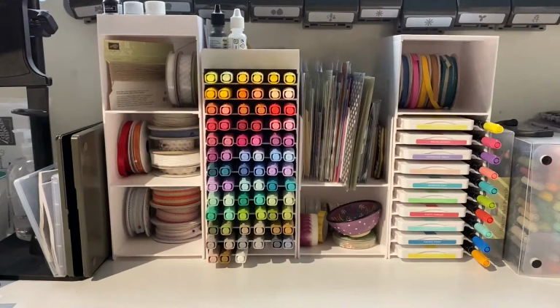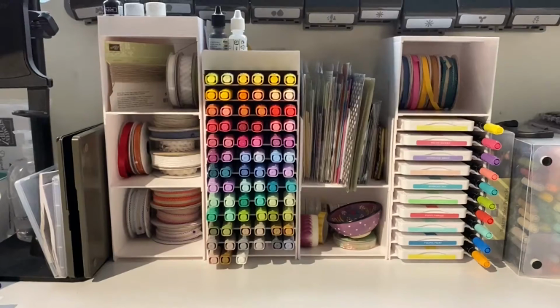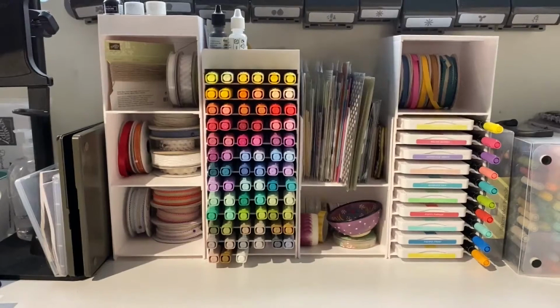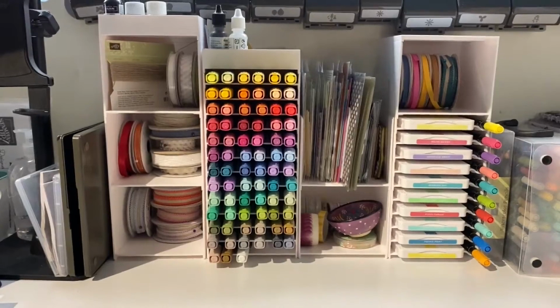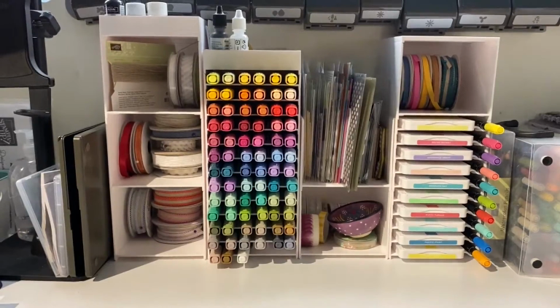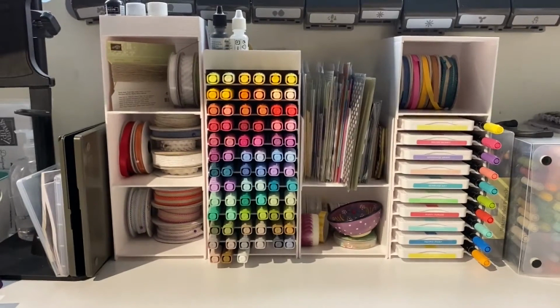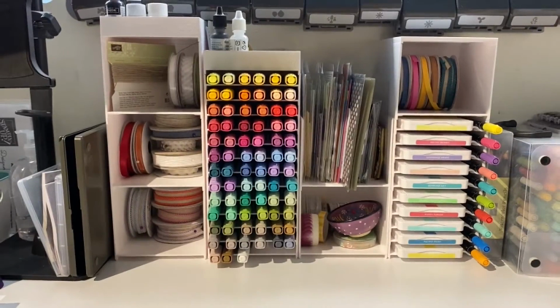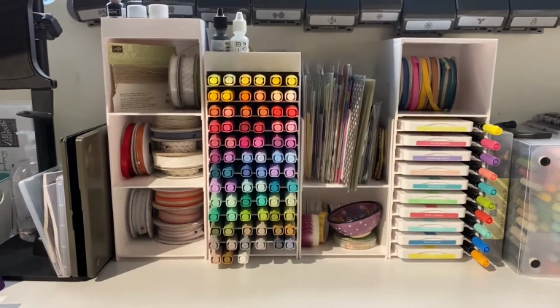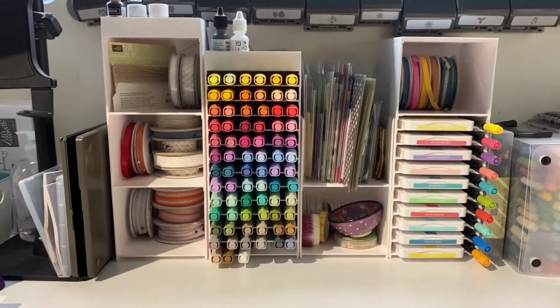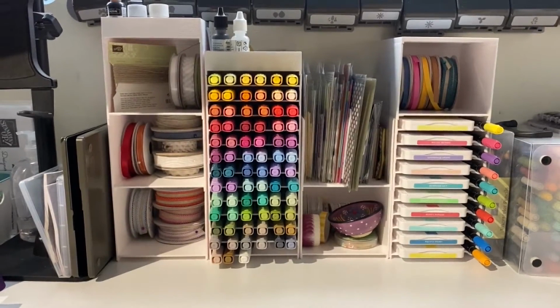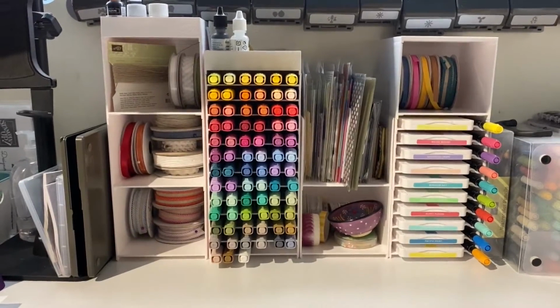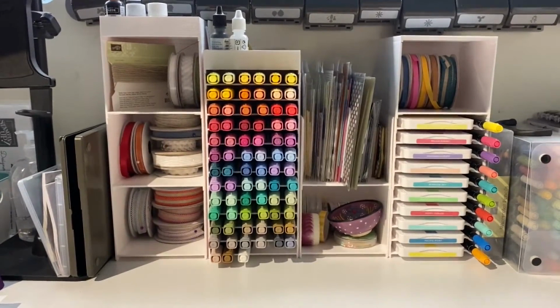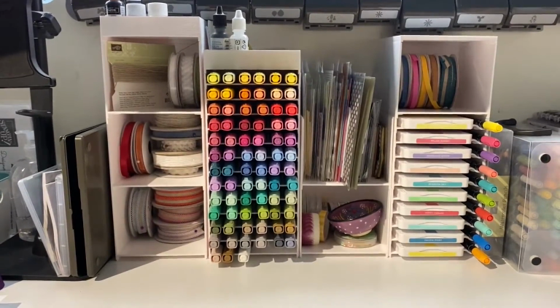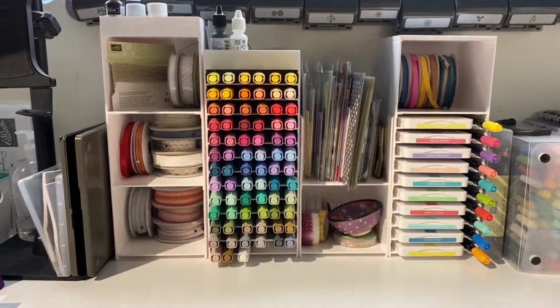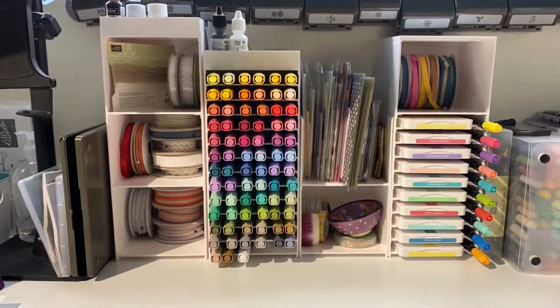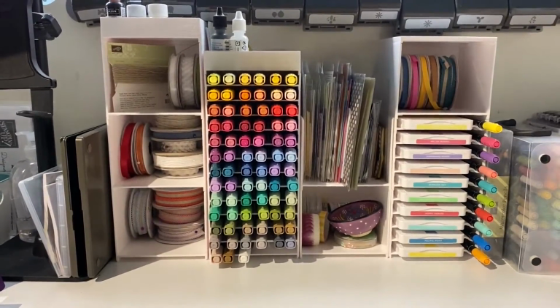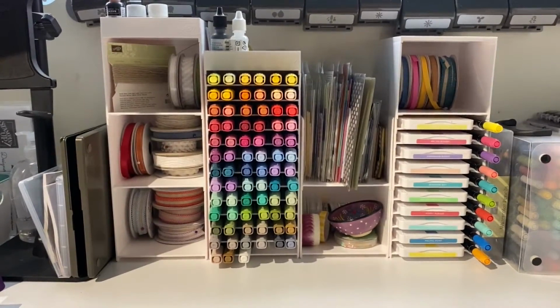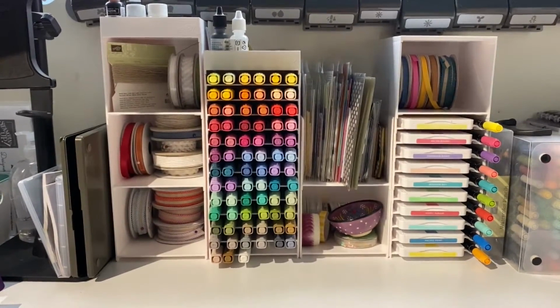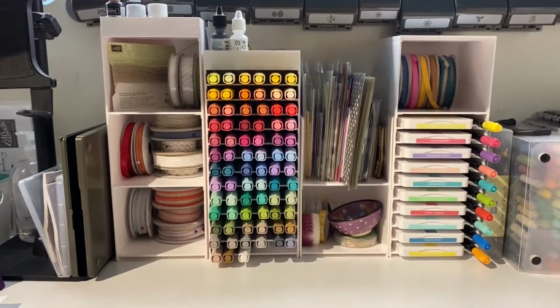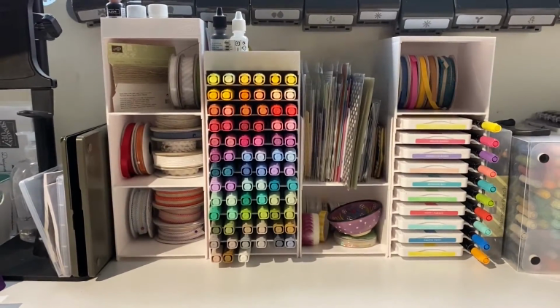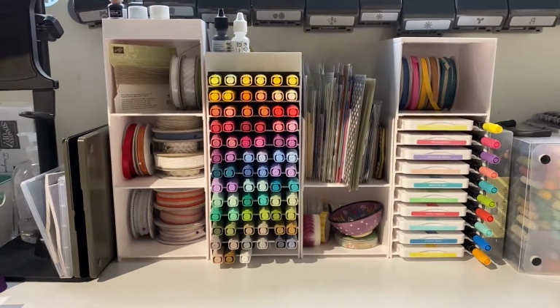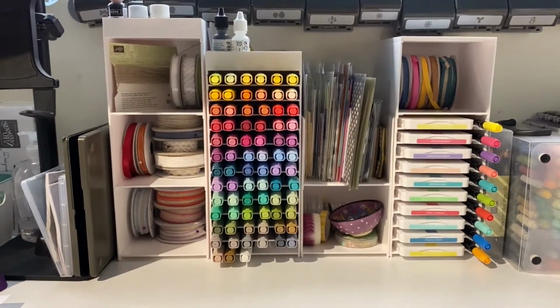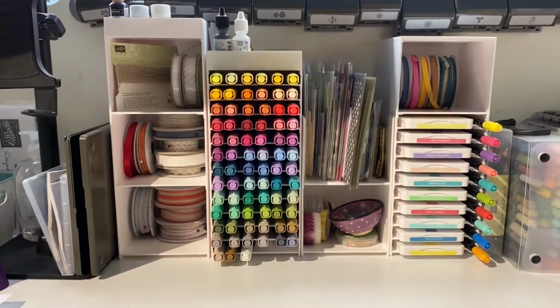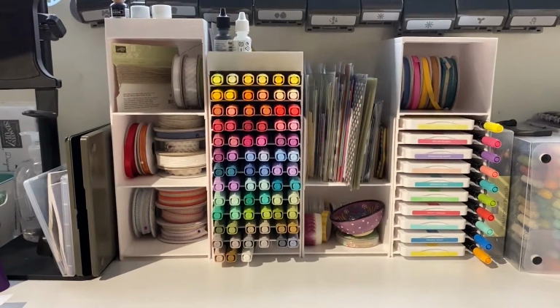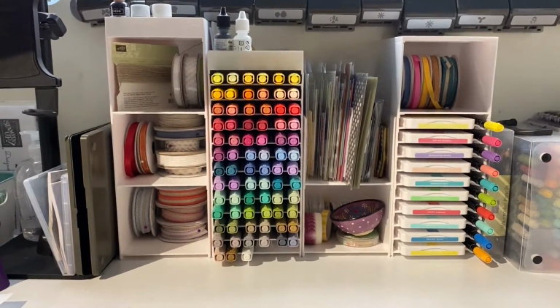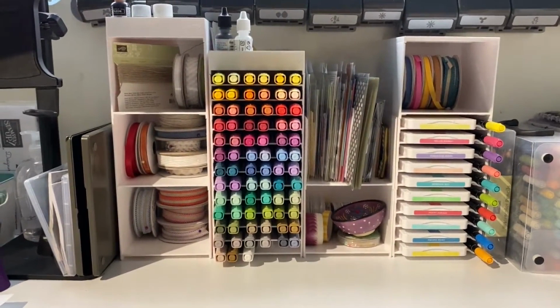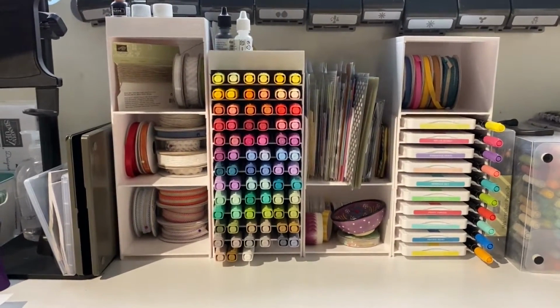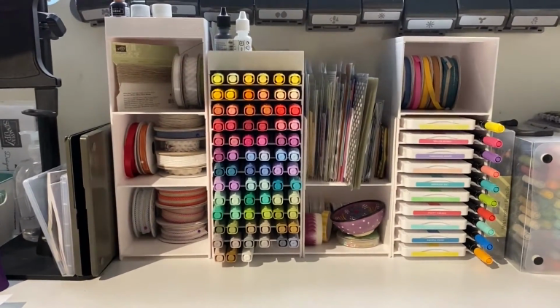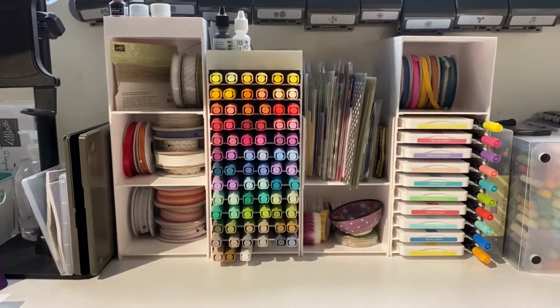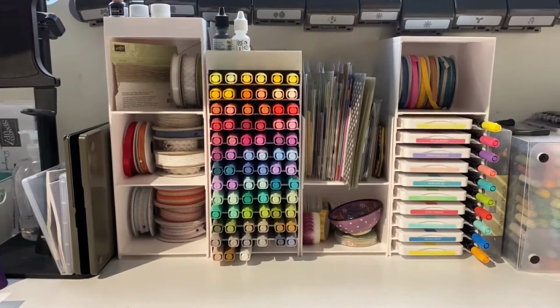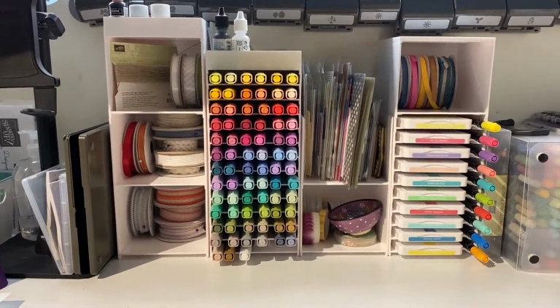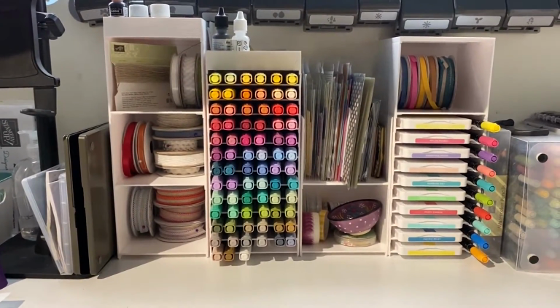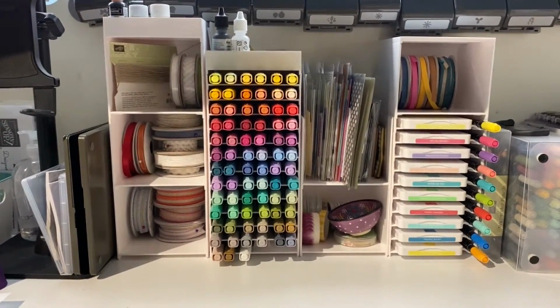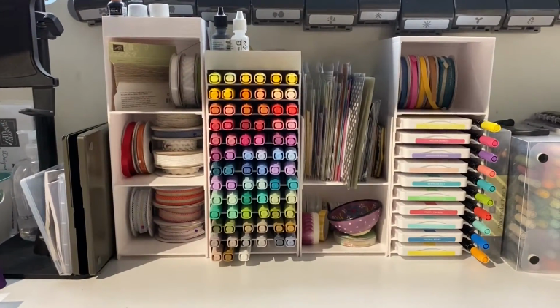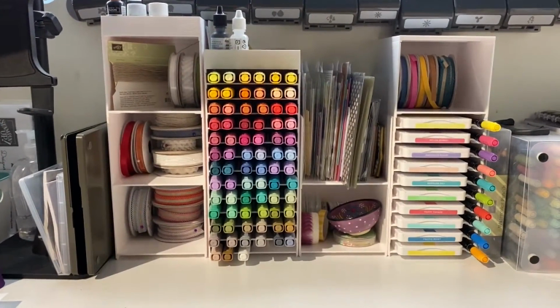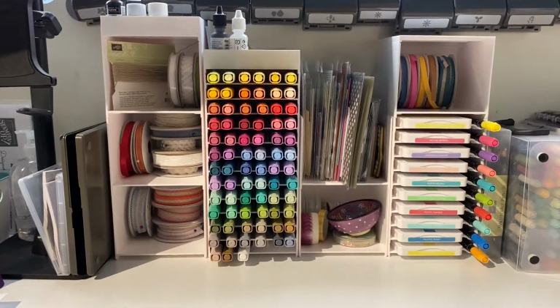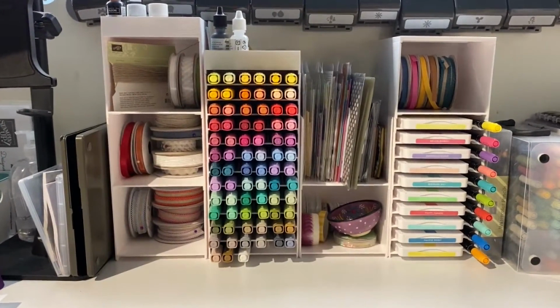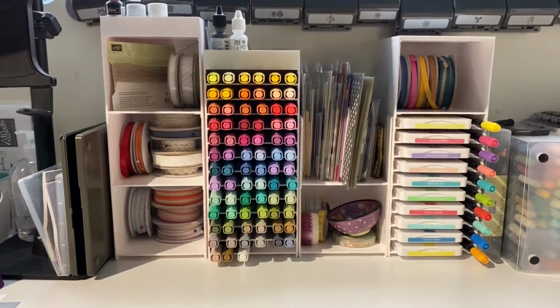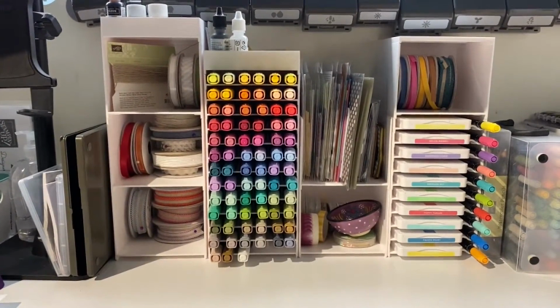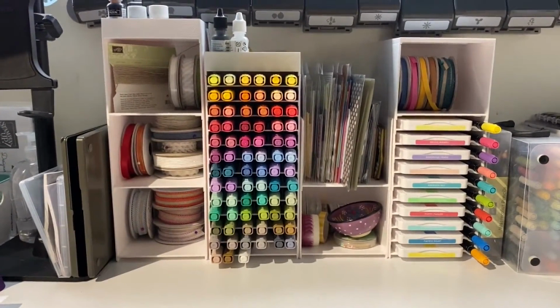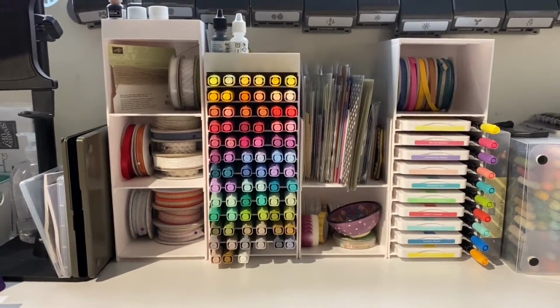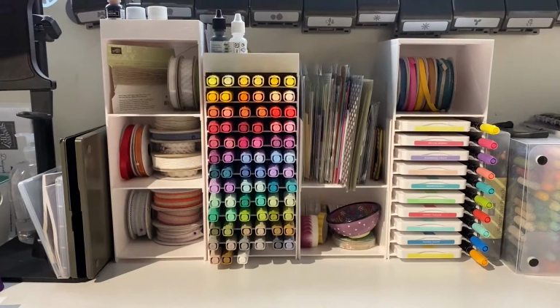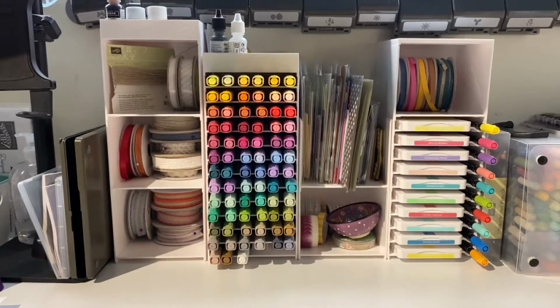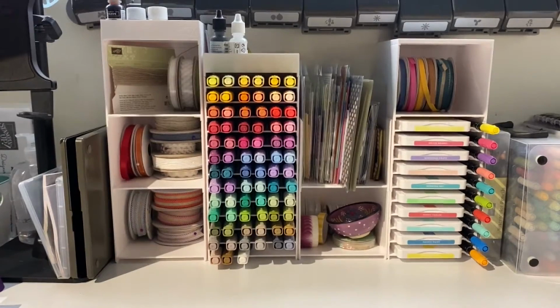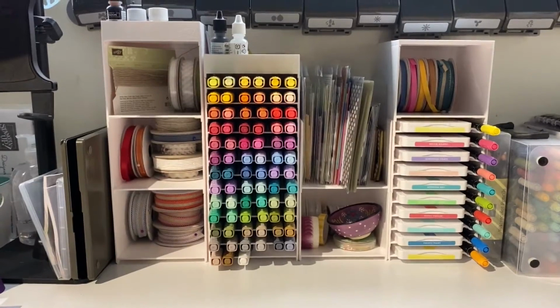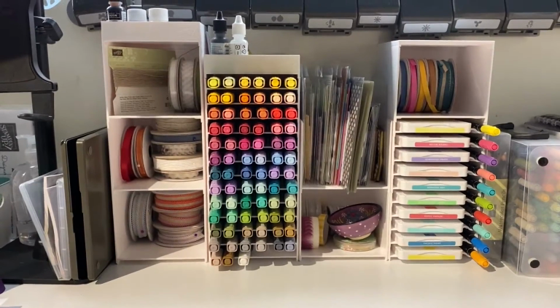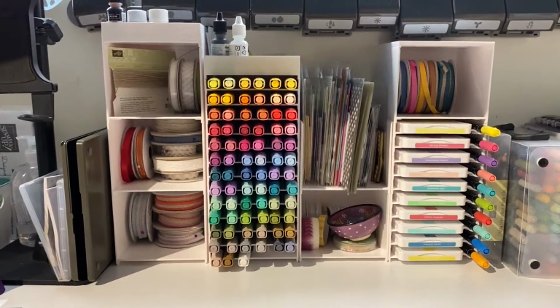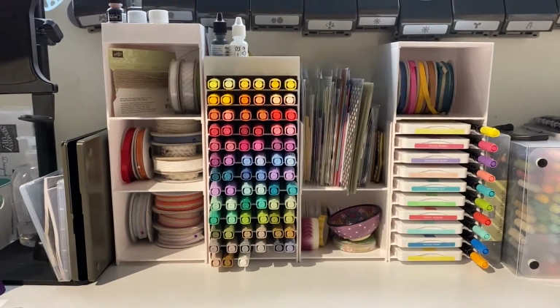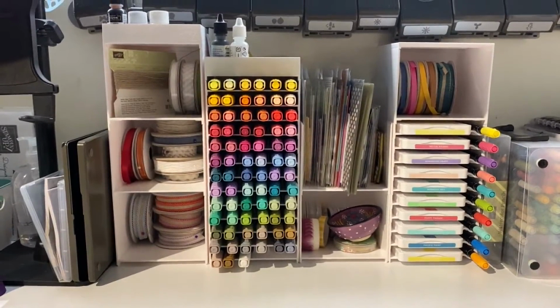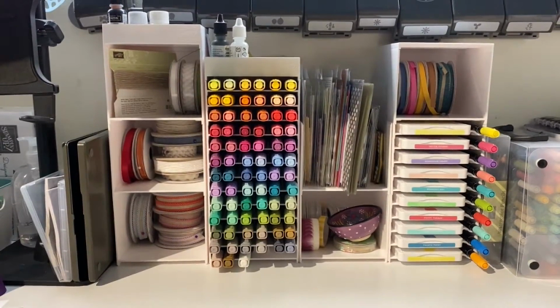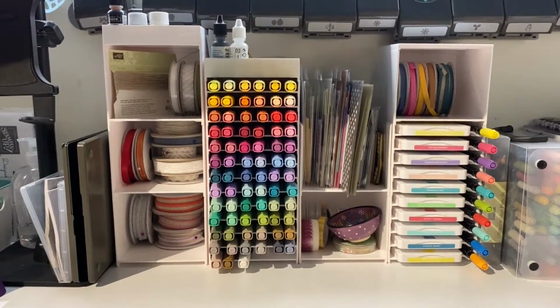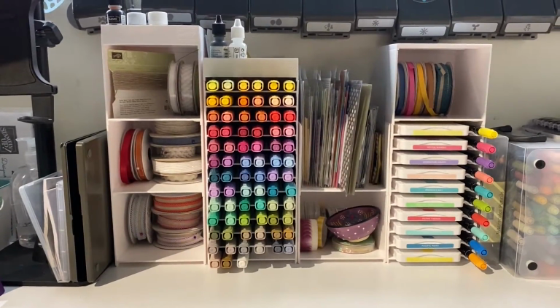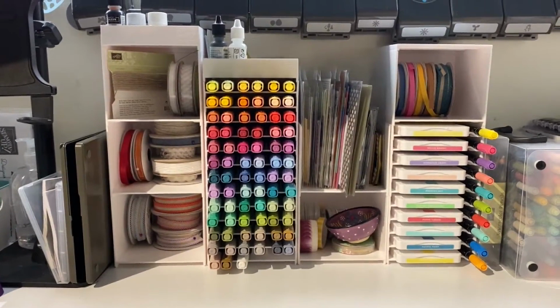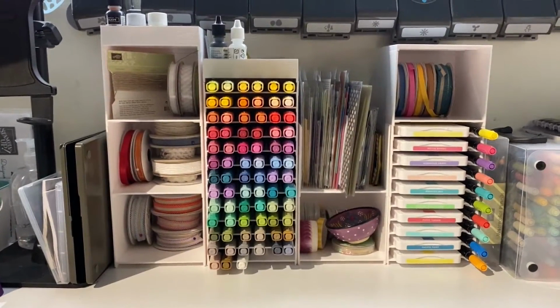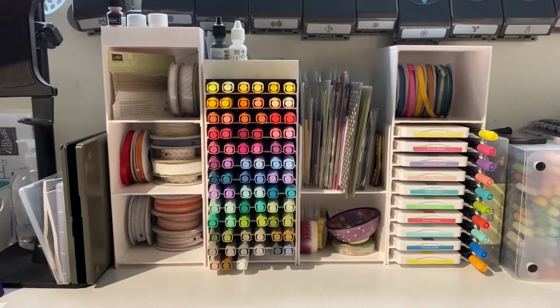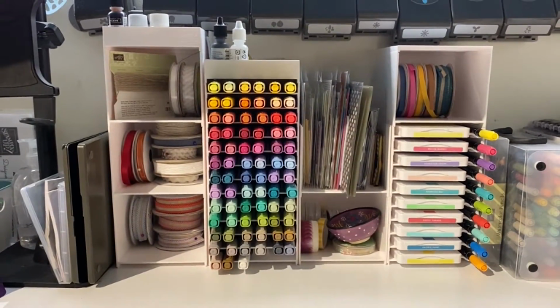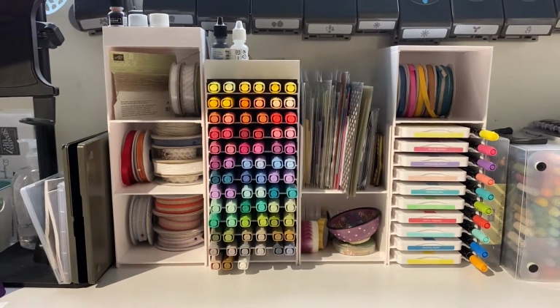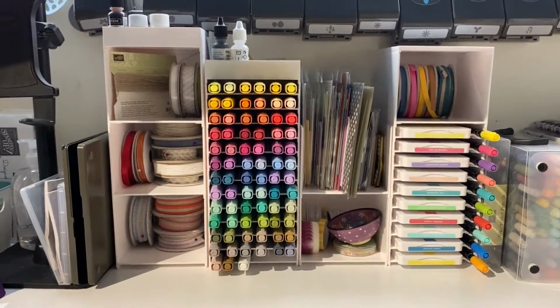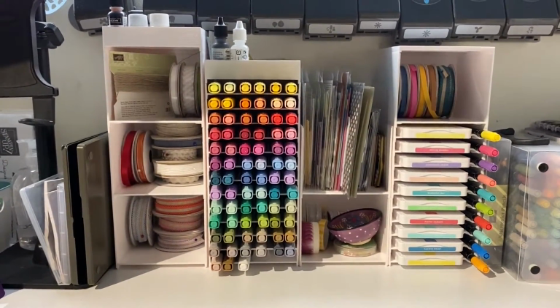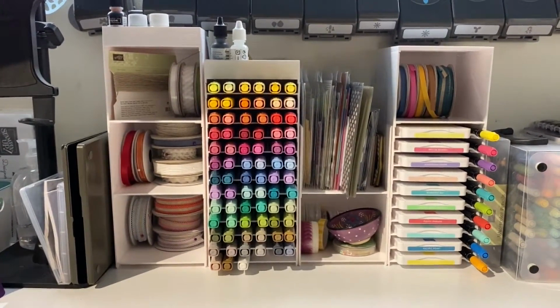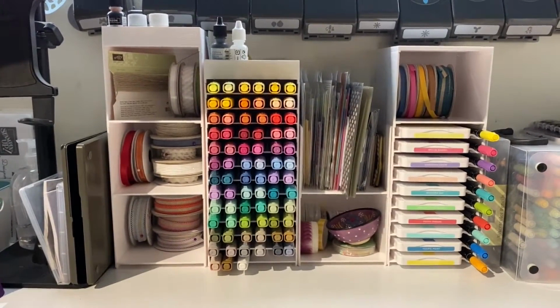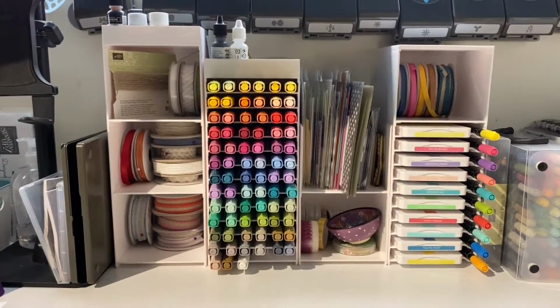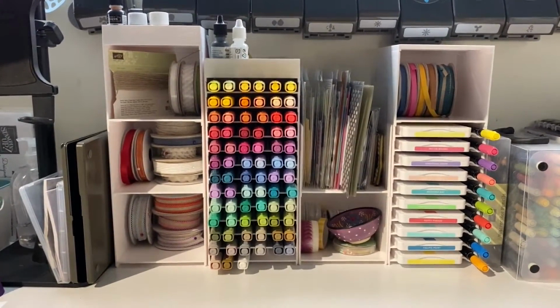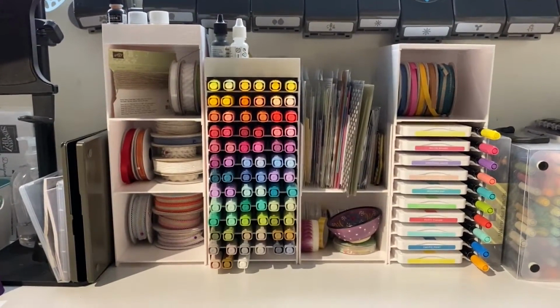Hi guys, Ellen Wilbridge here, independent Stampin' Up demonstrator in Australia, and I'm here with another storage video today.